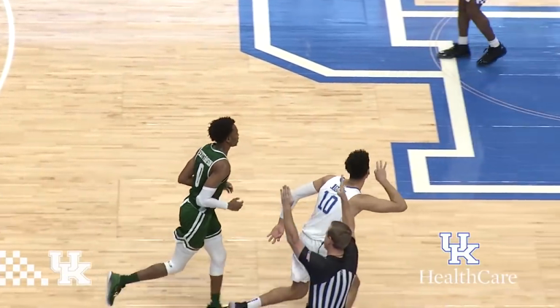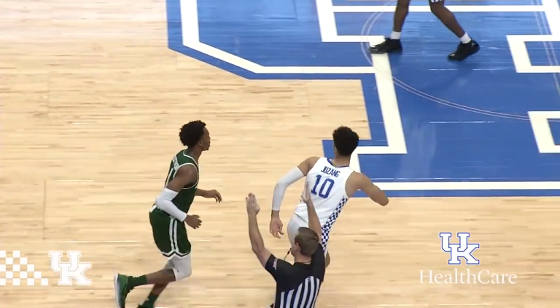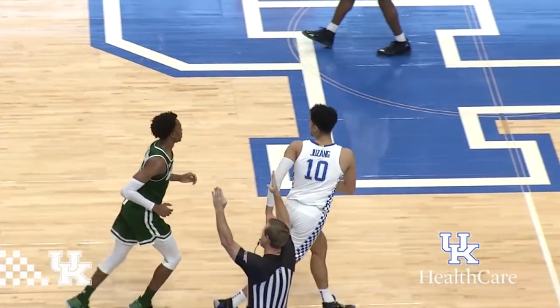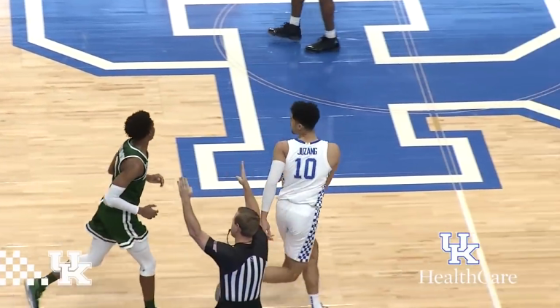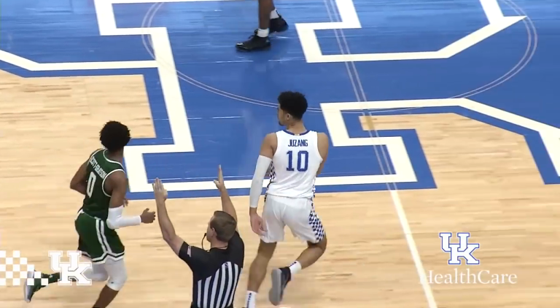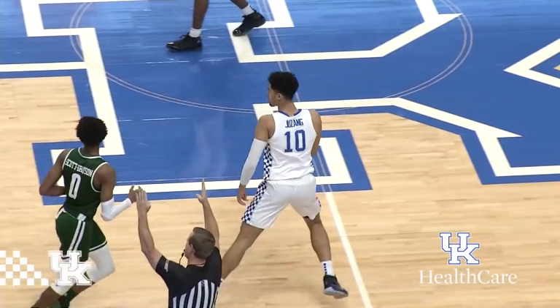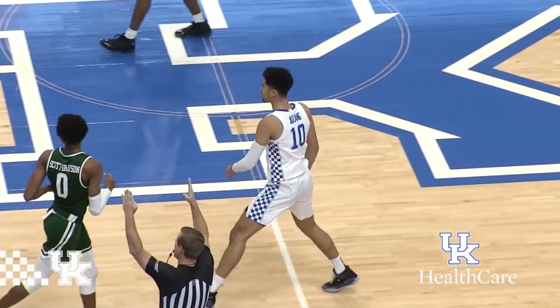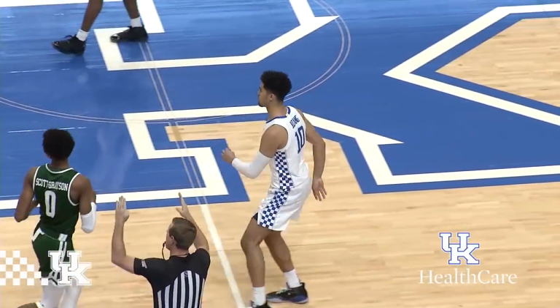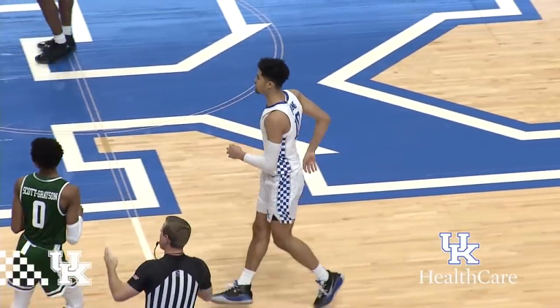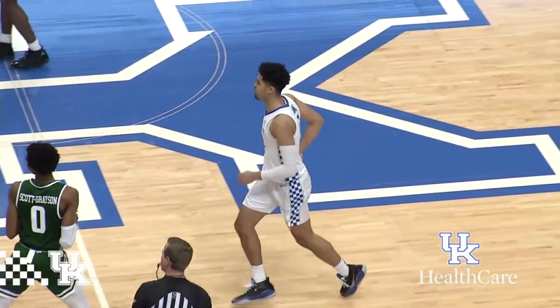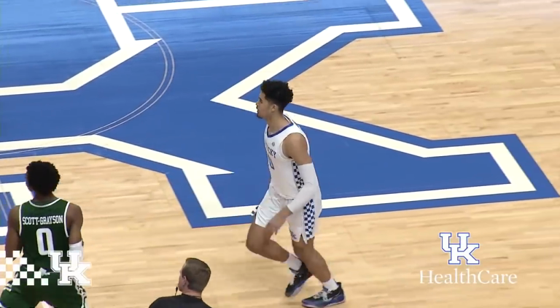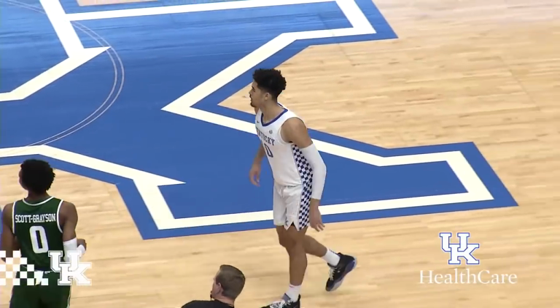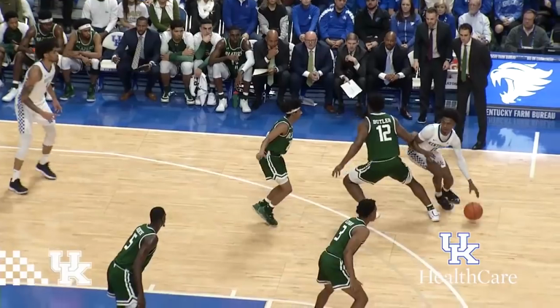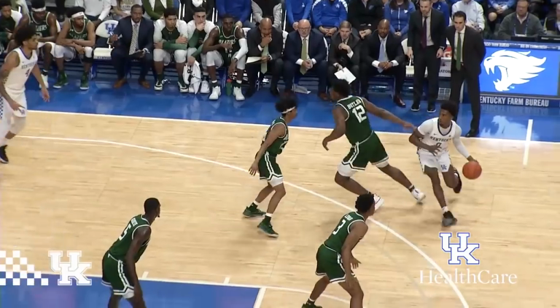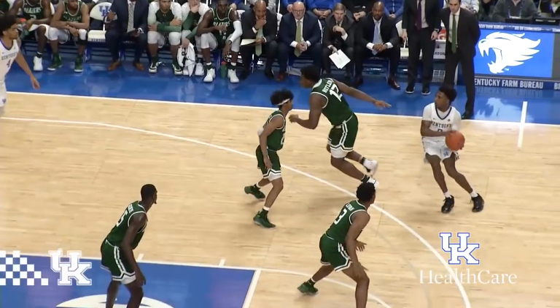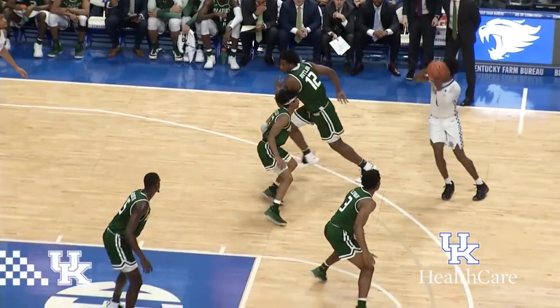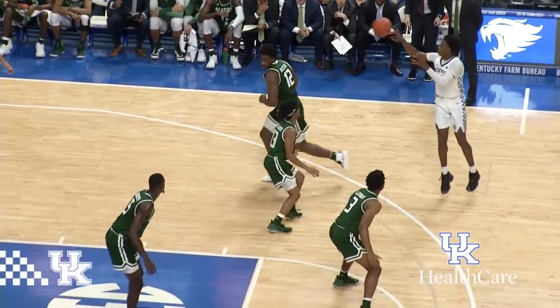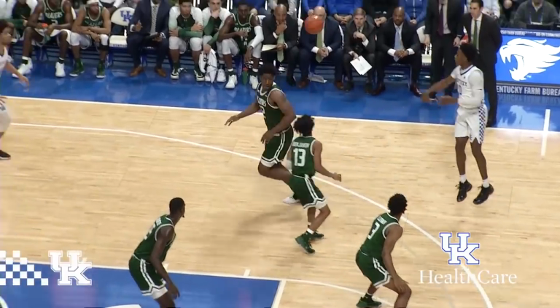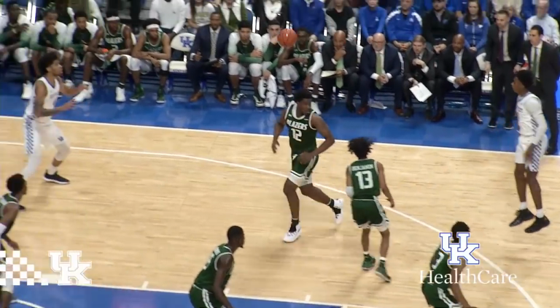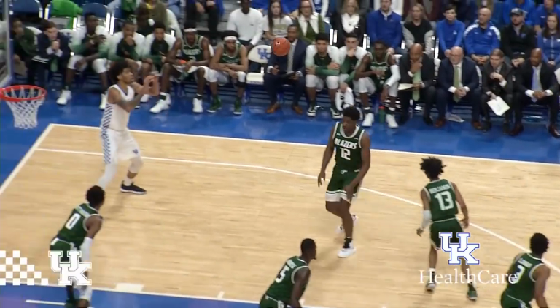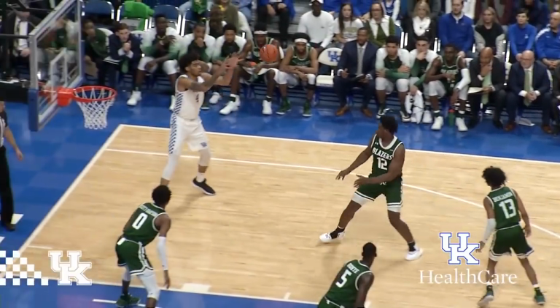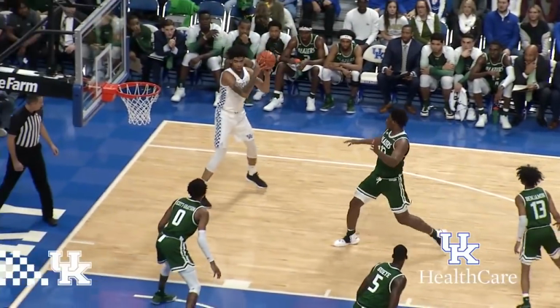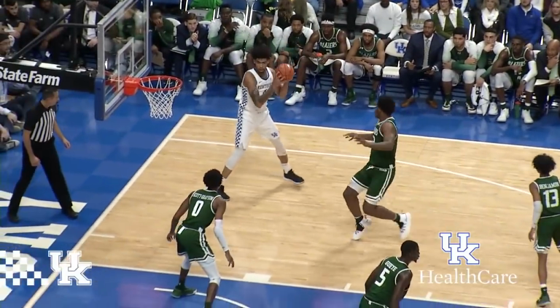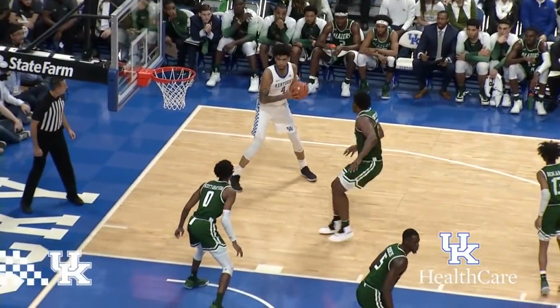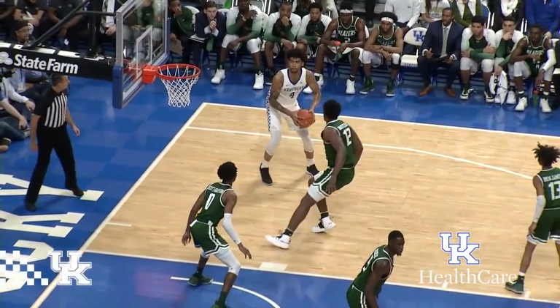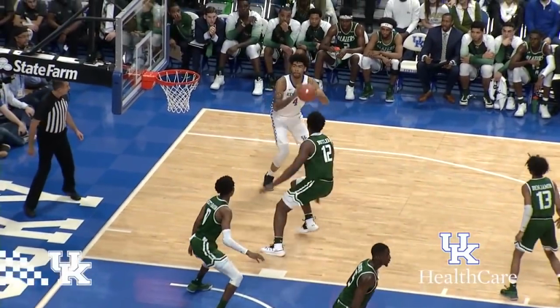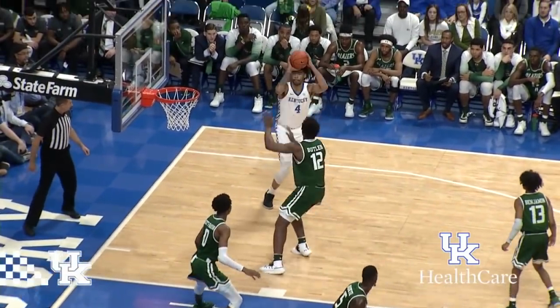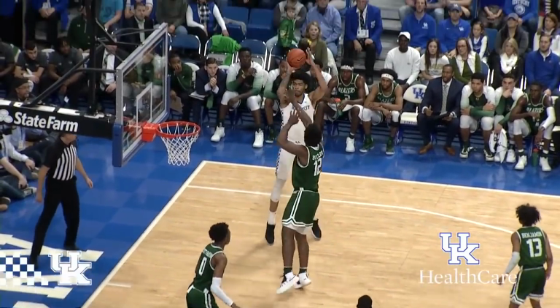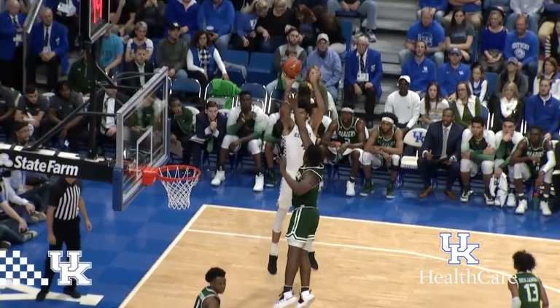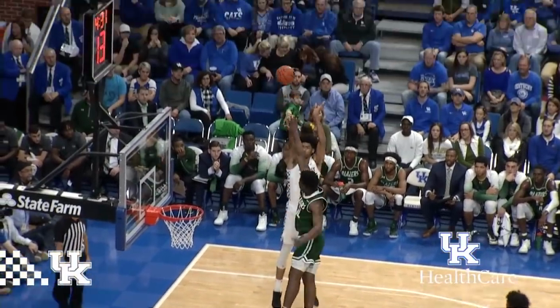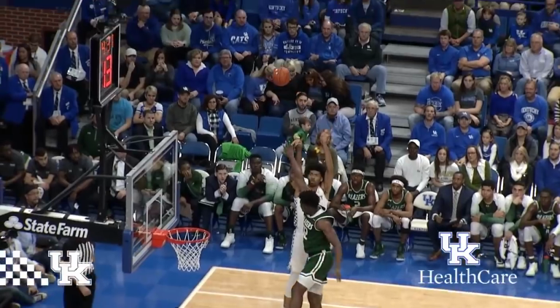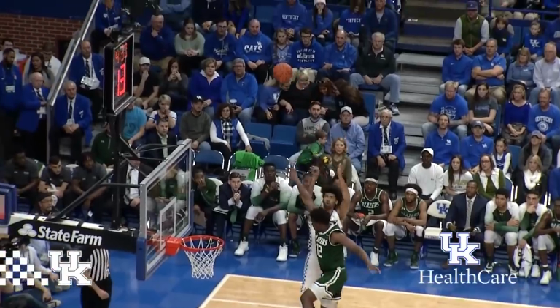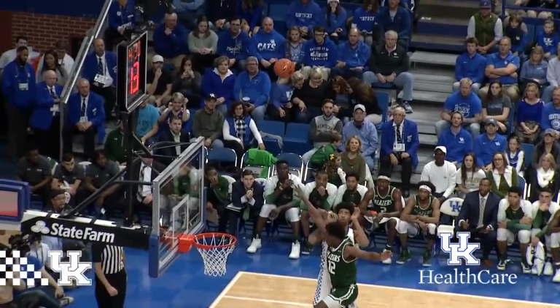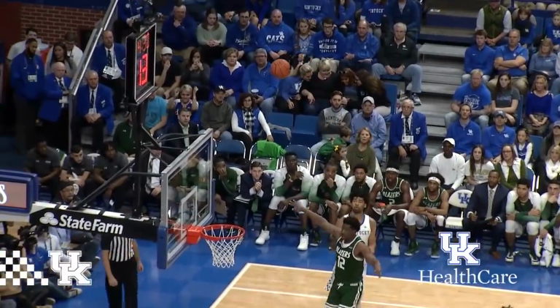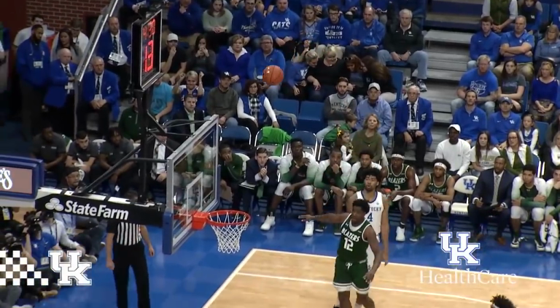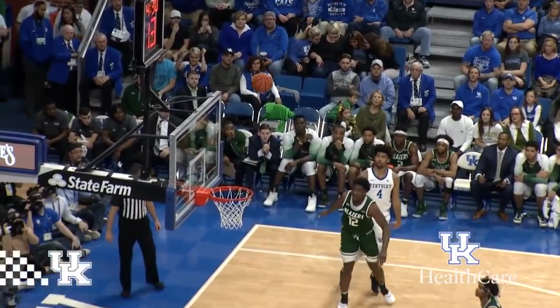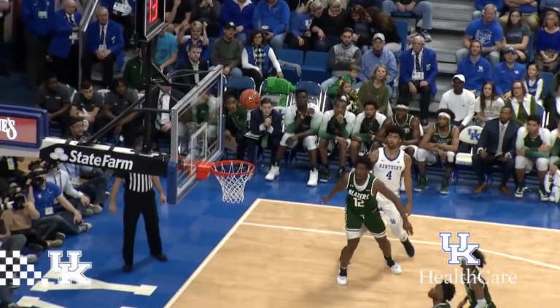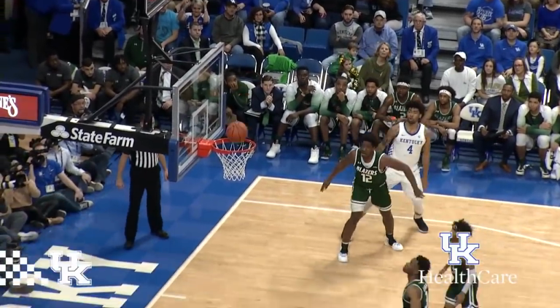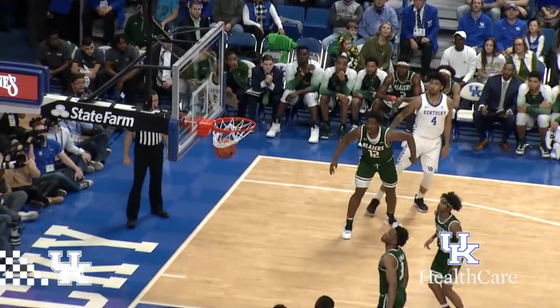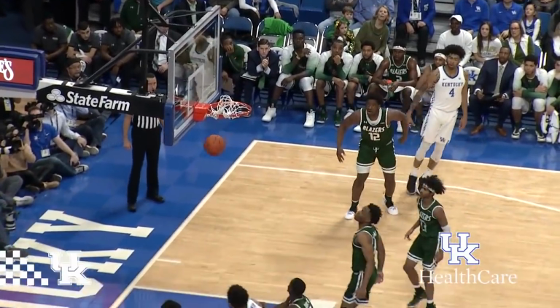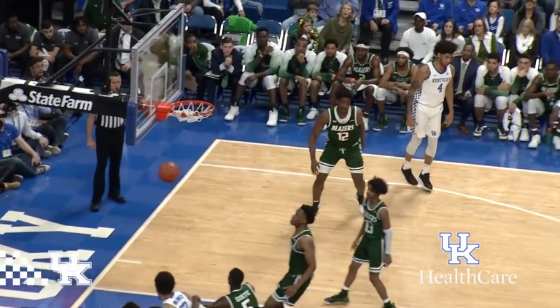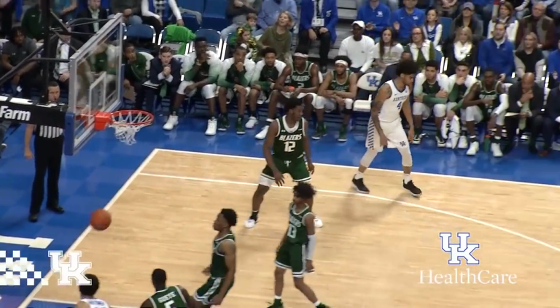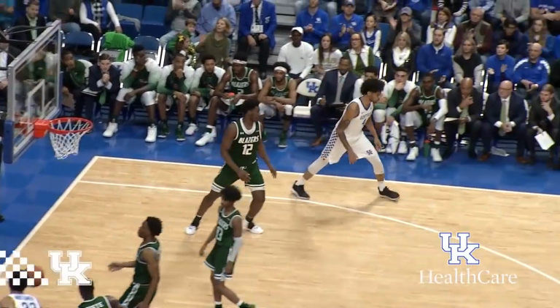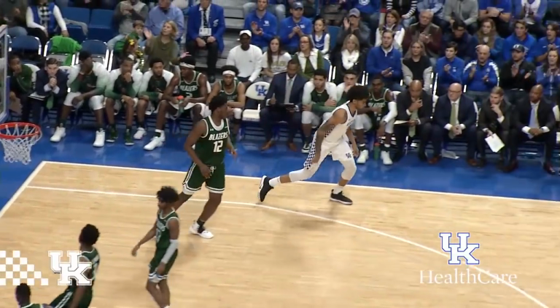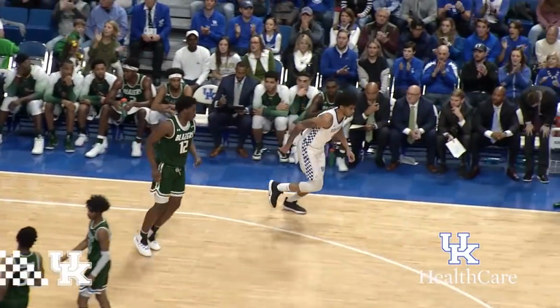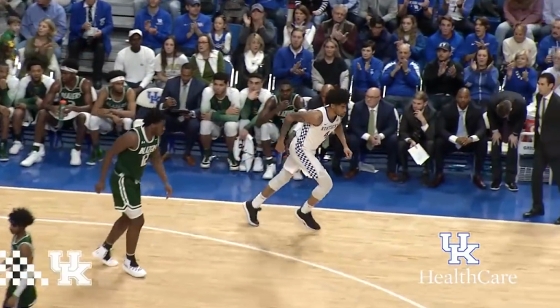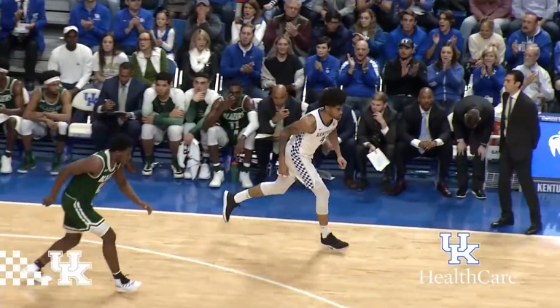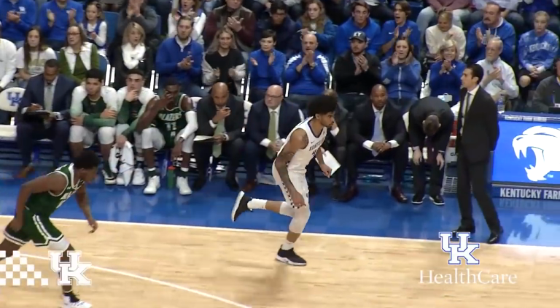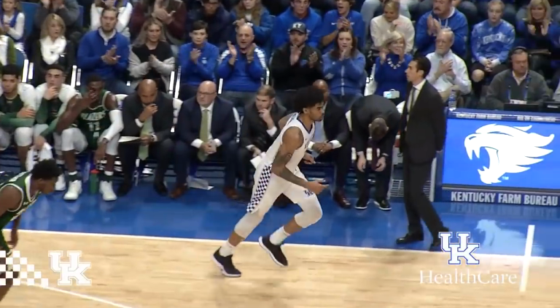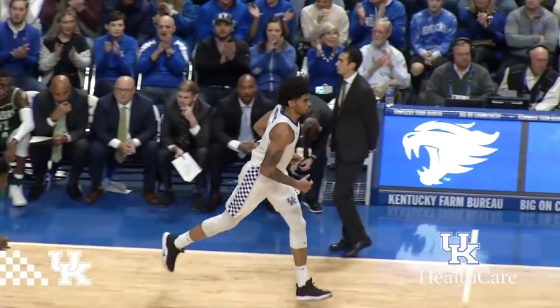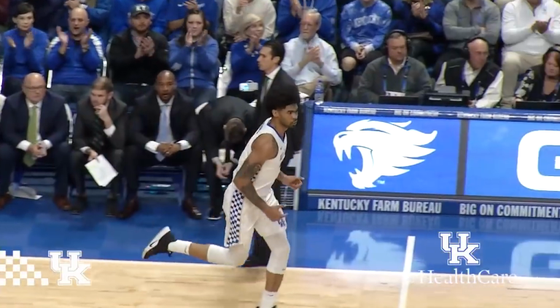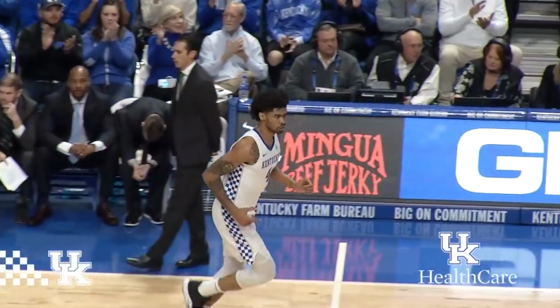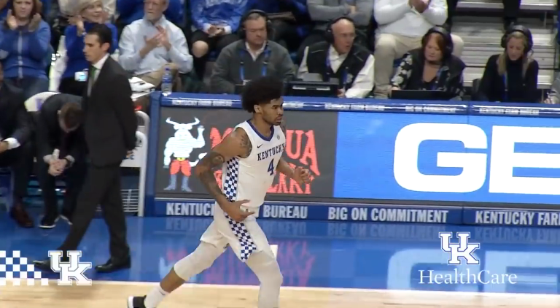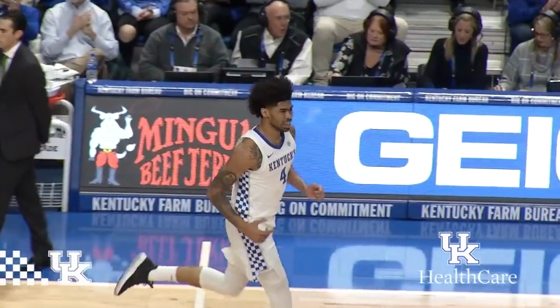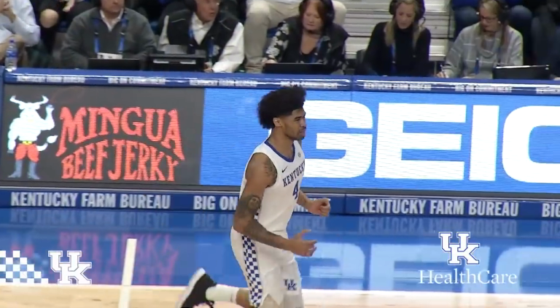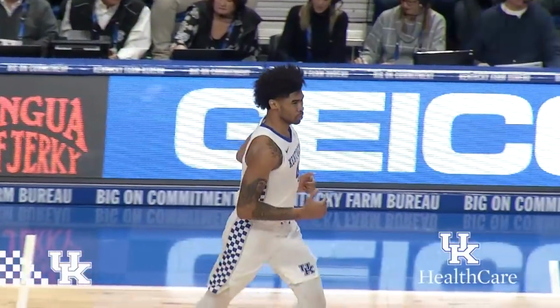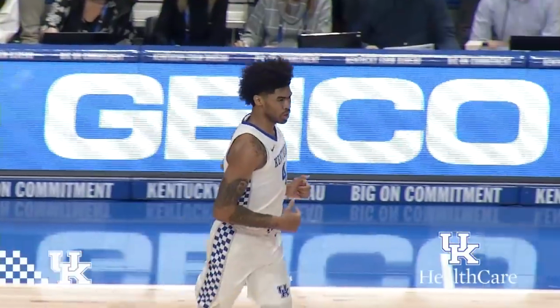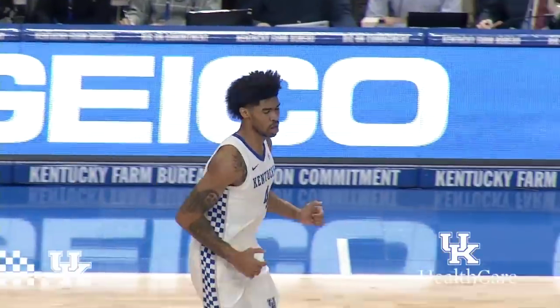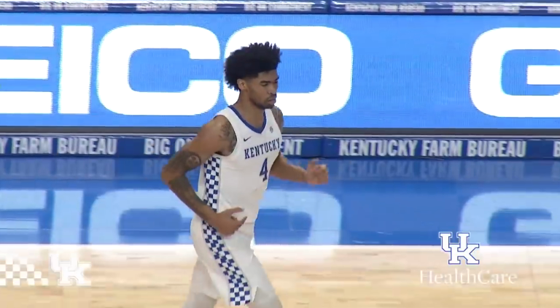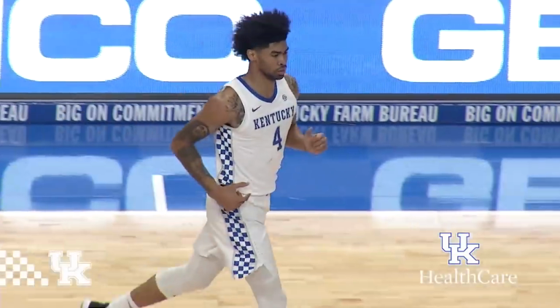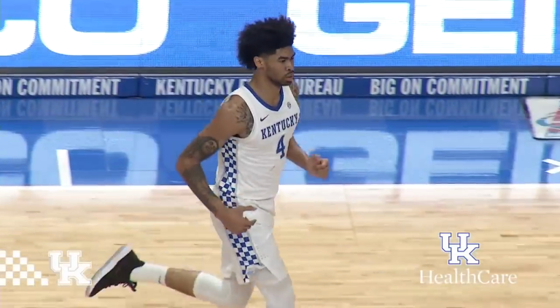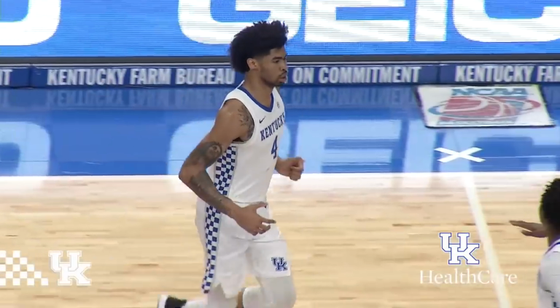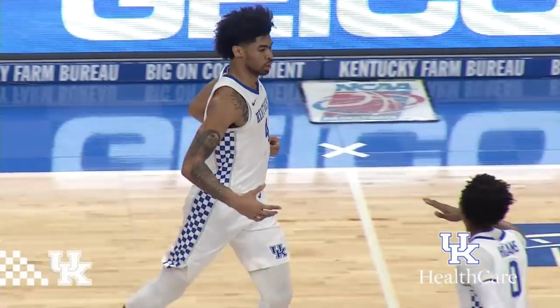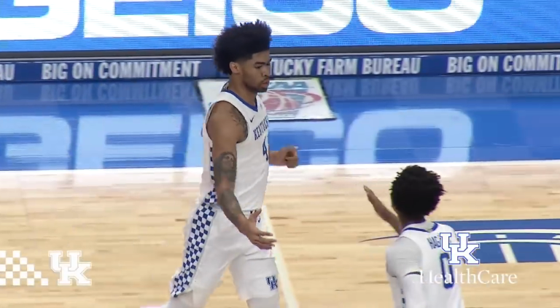Told ya! Higgins comes out front, spin pass to Richards — right corner jumper, good! Twelve feet out on that right baseline.